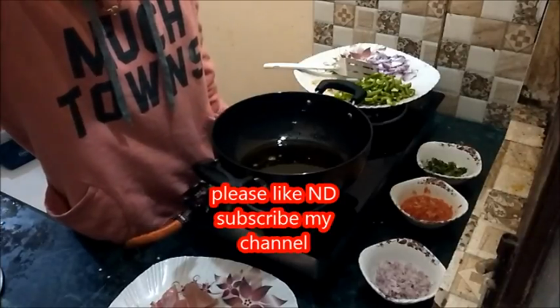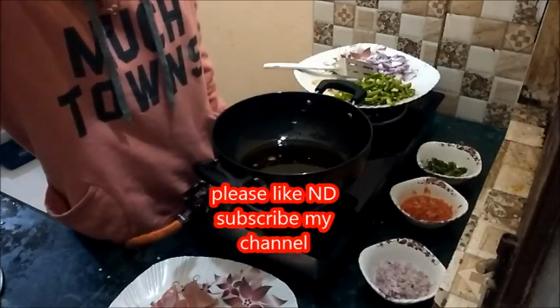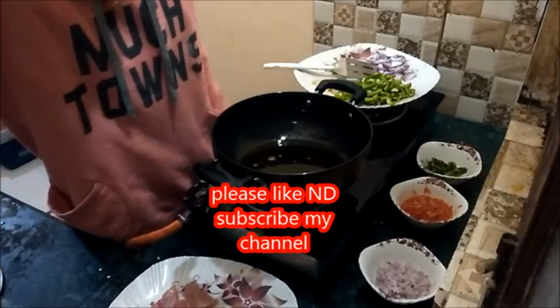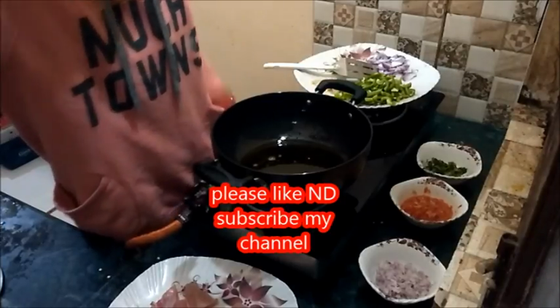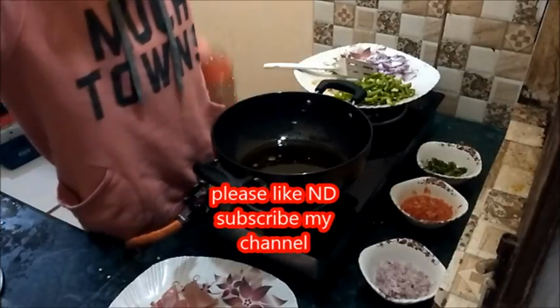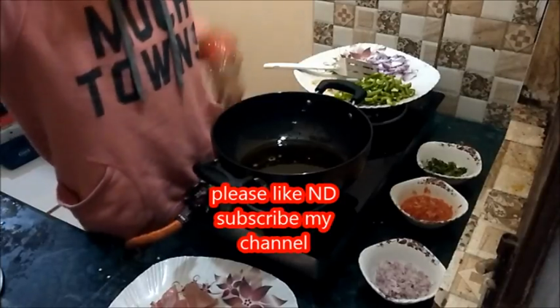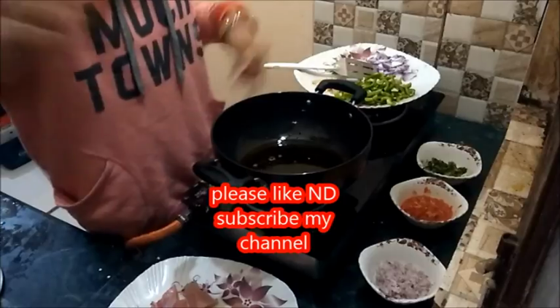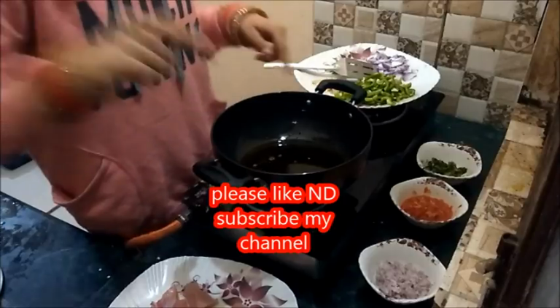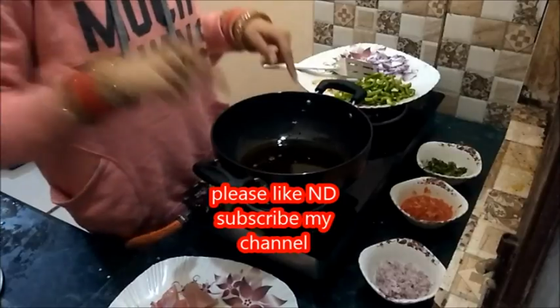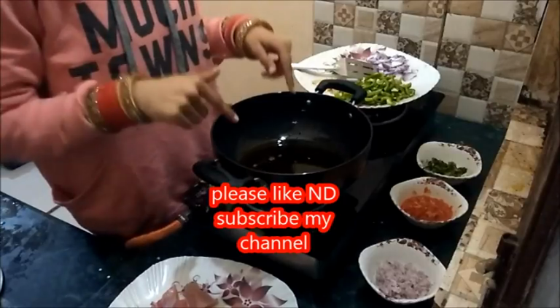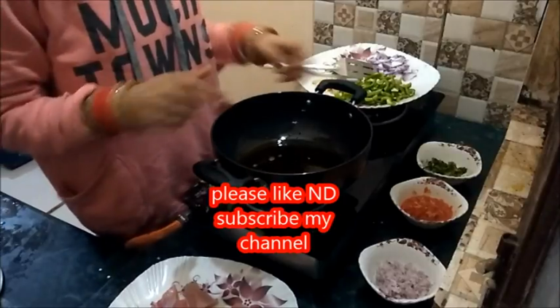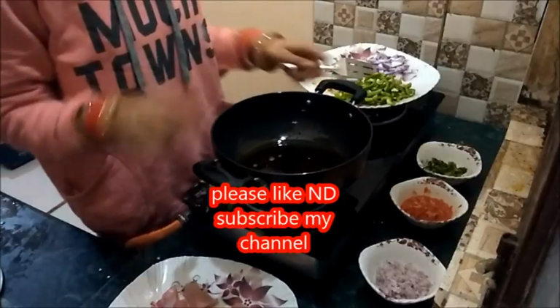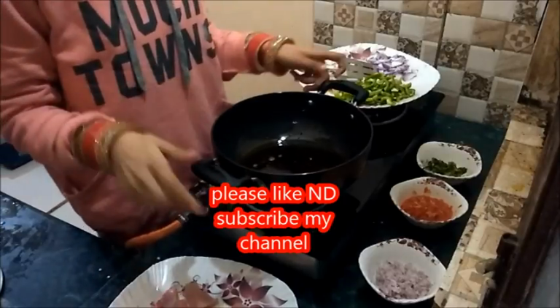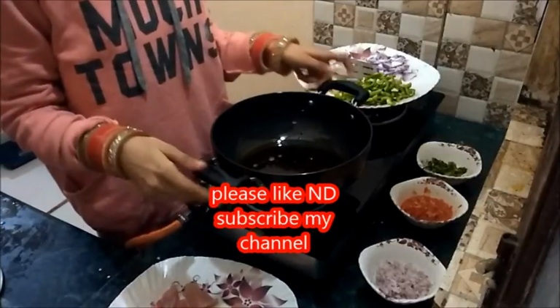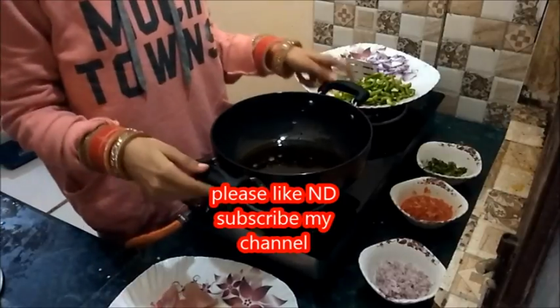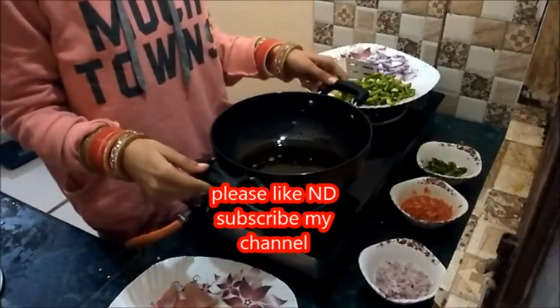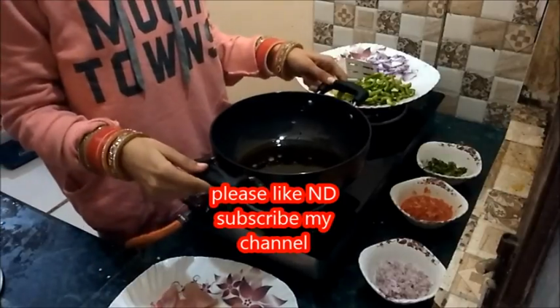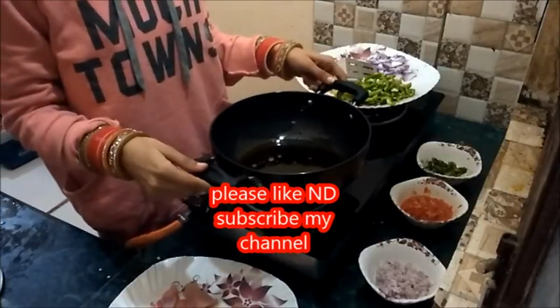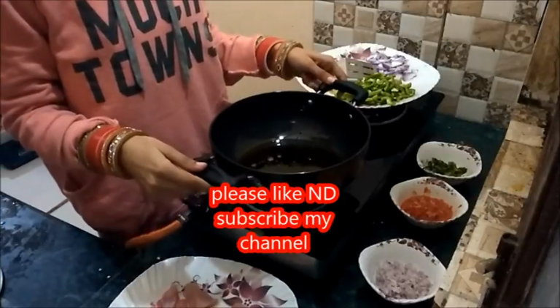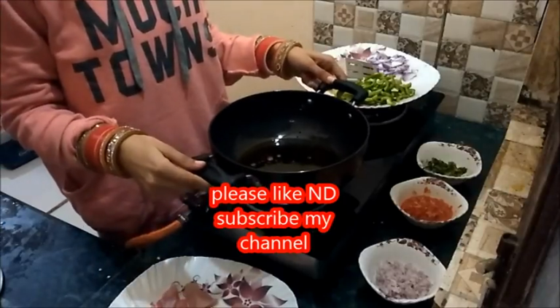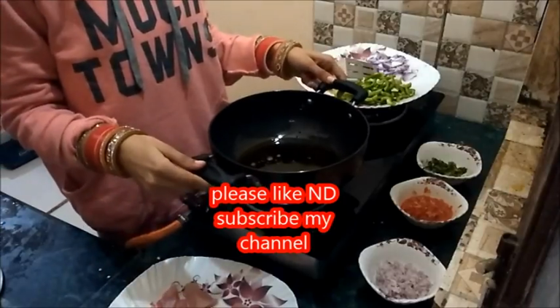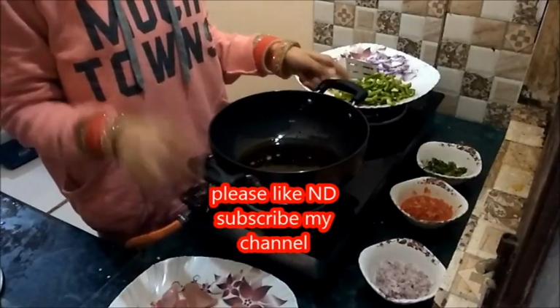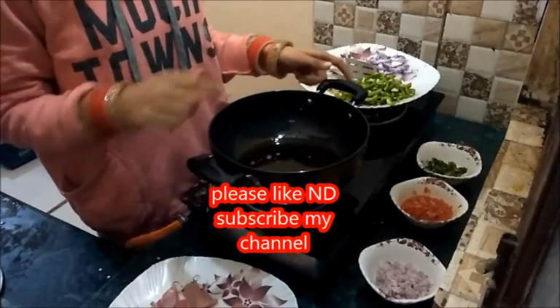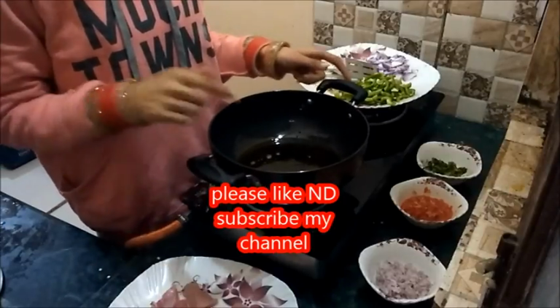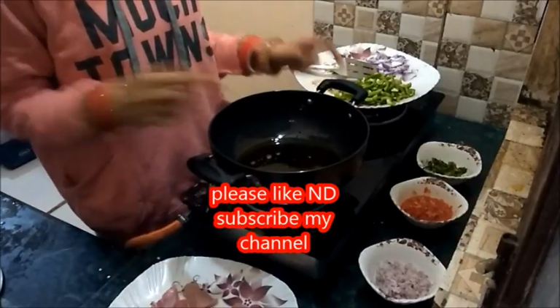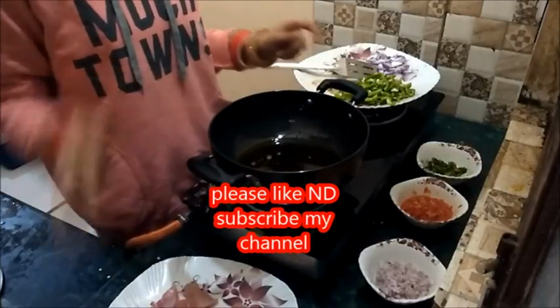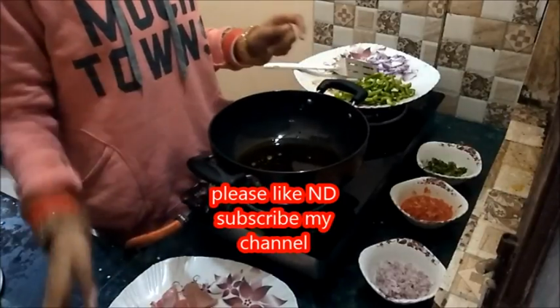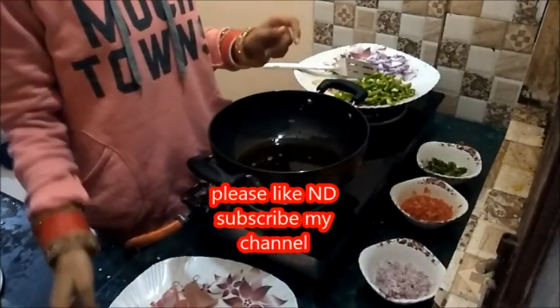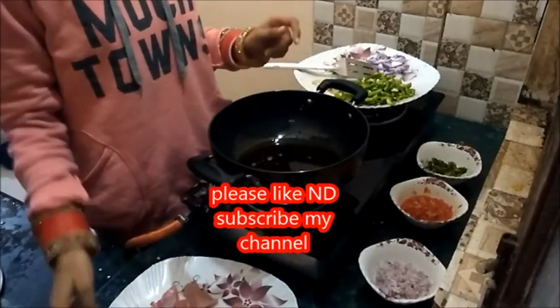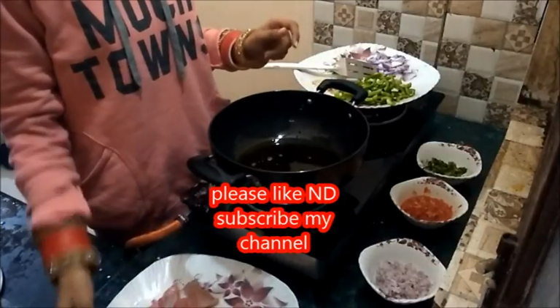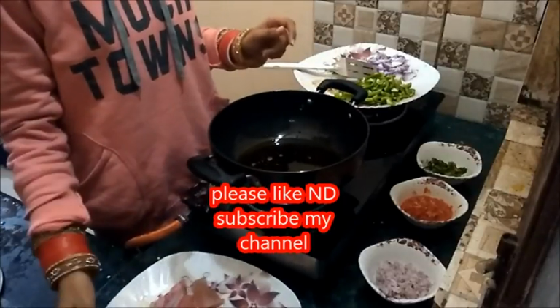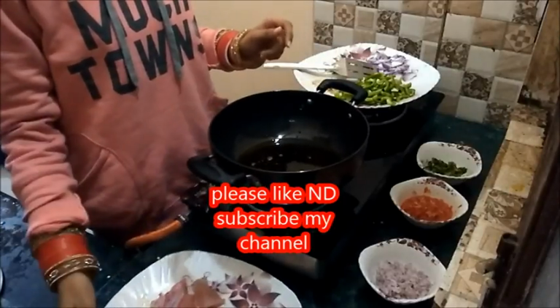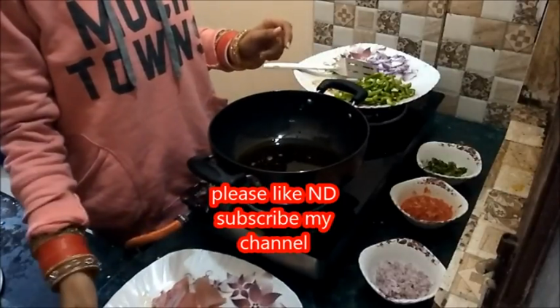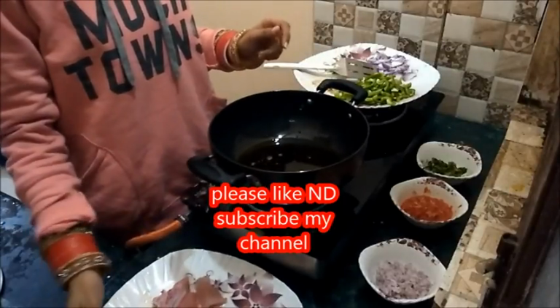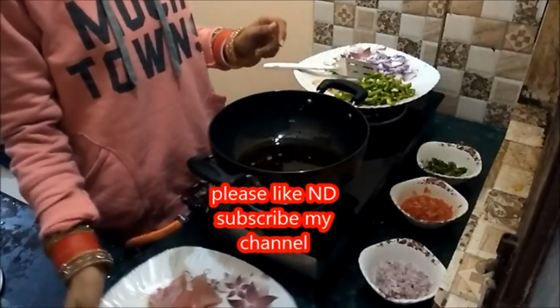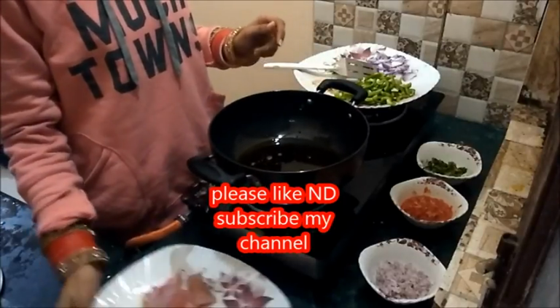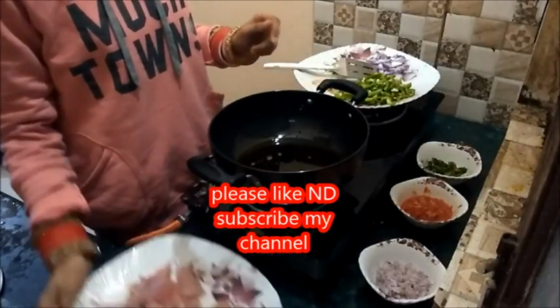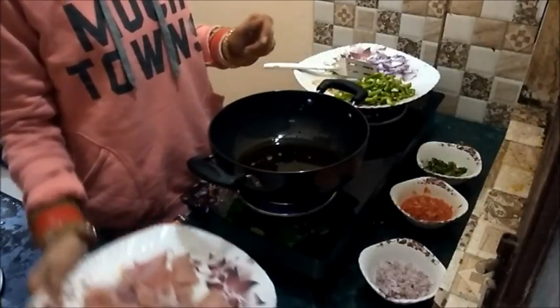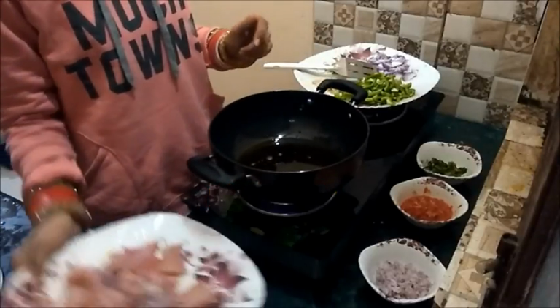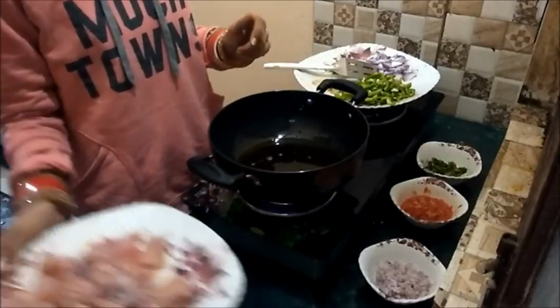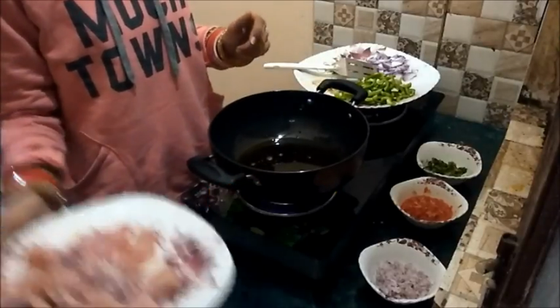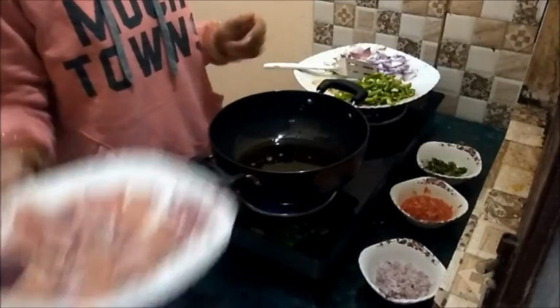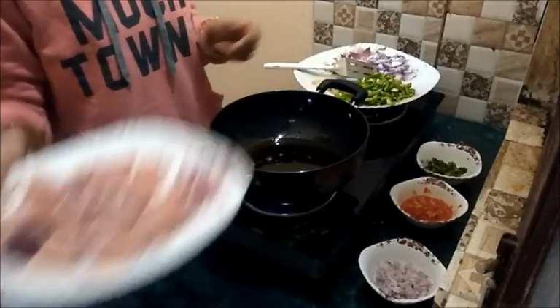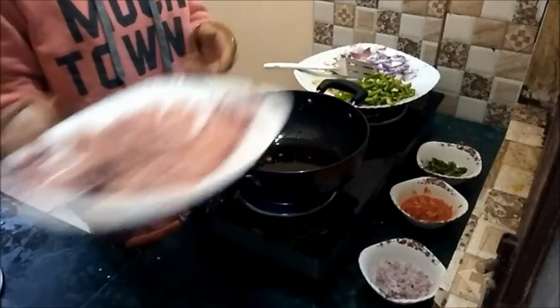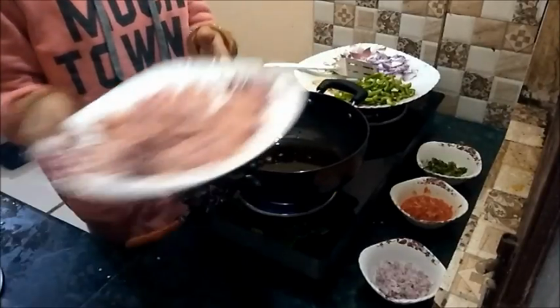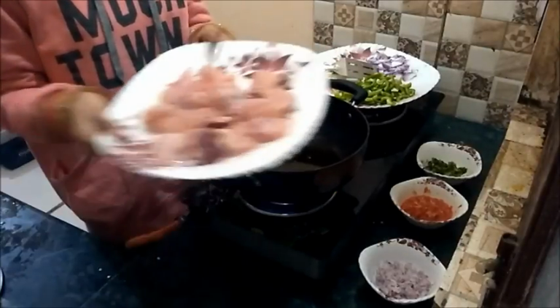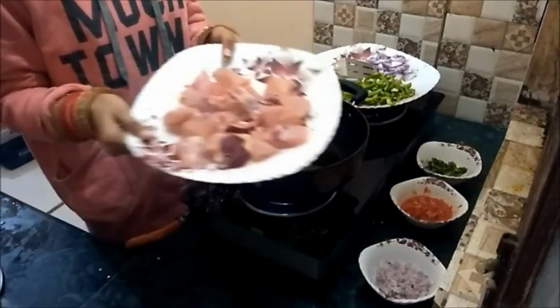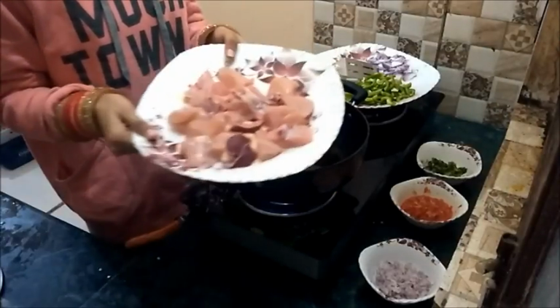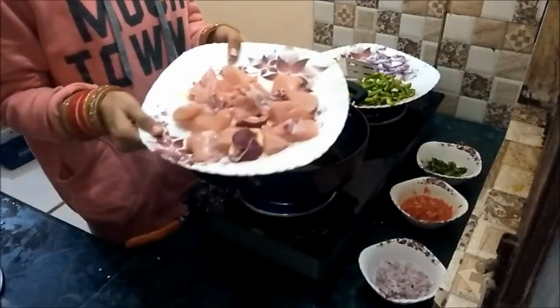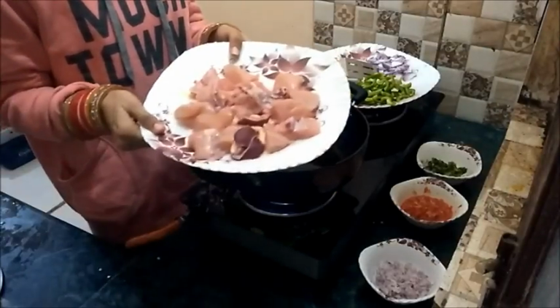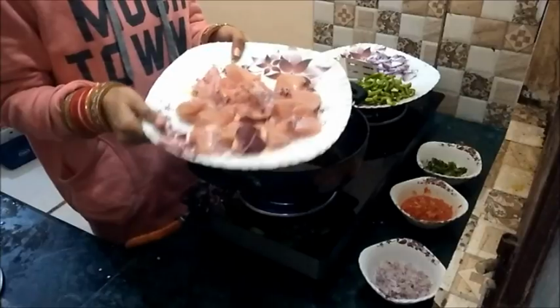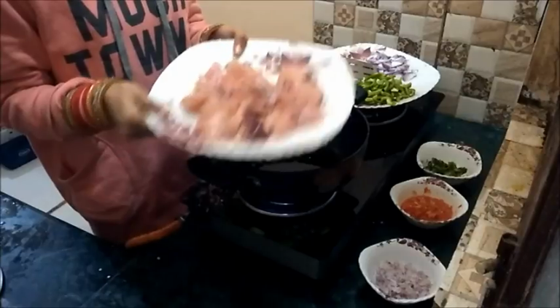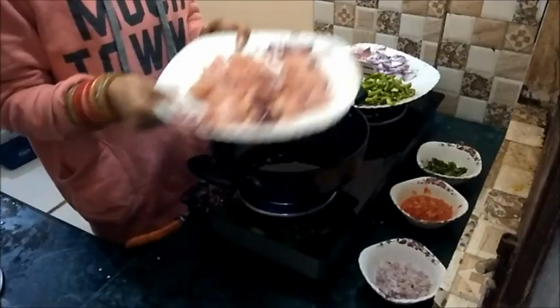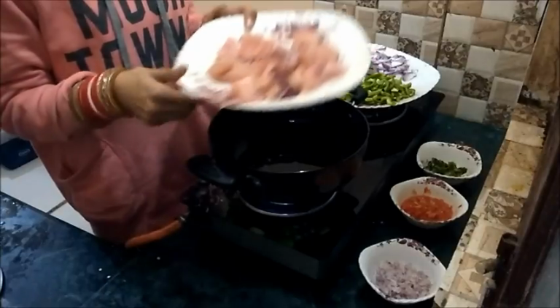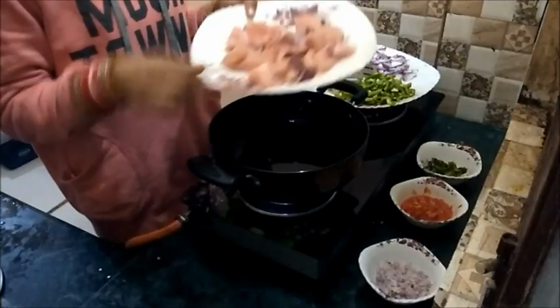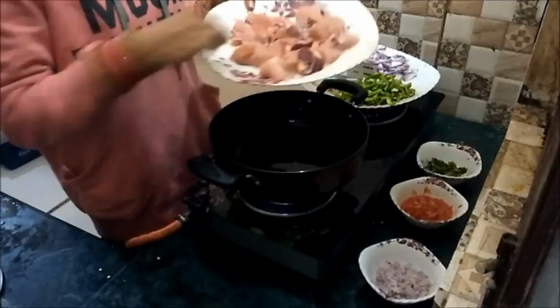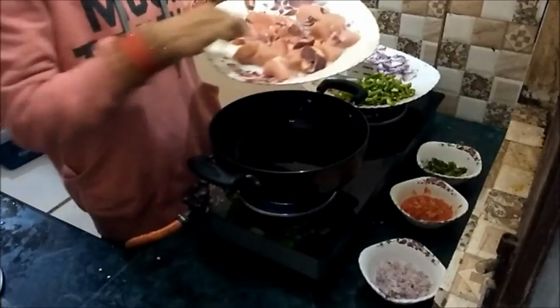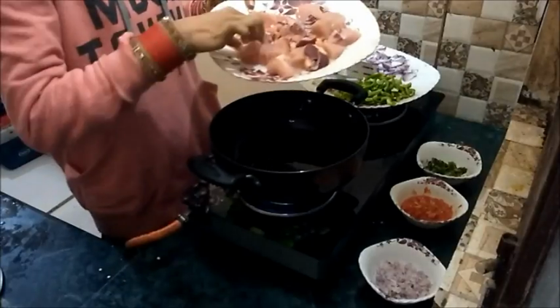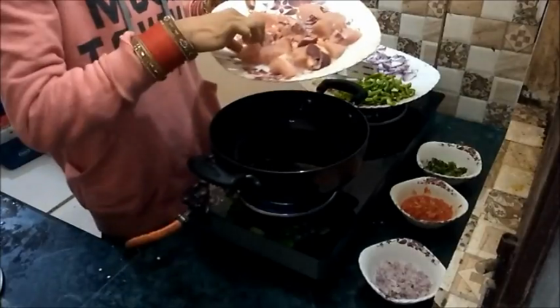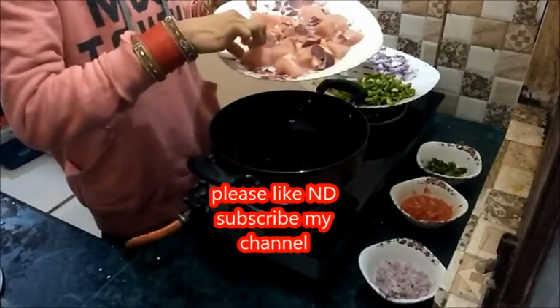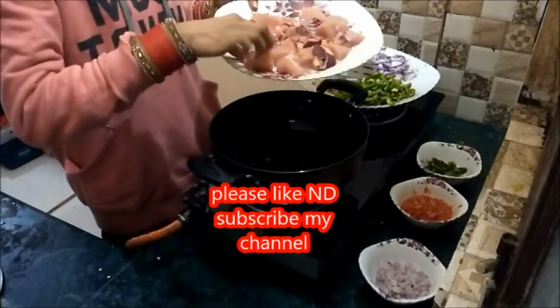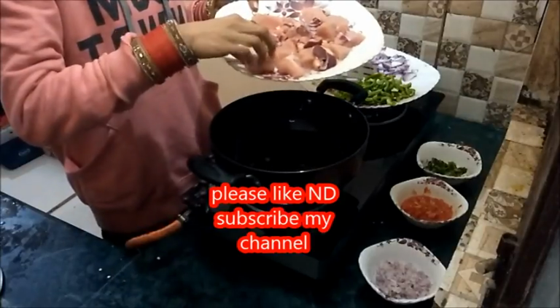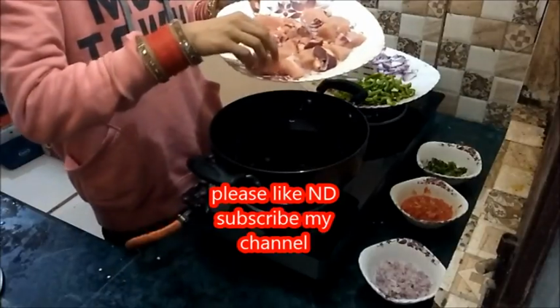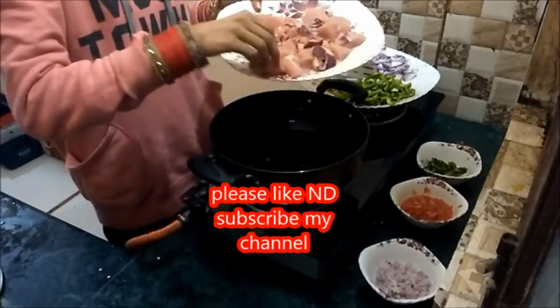Firstly I have taken some oil into the pan and now I am adding the chicken into it.